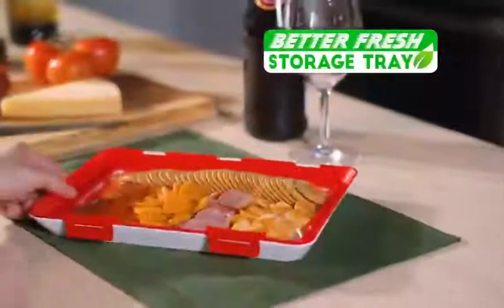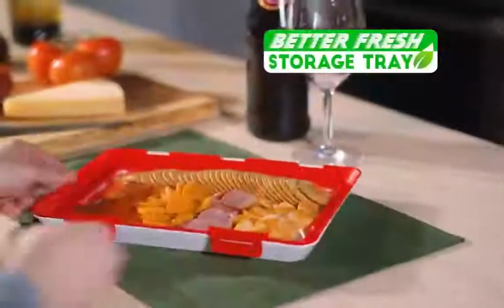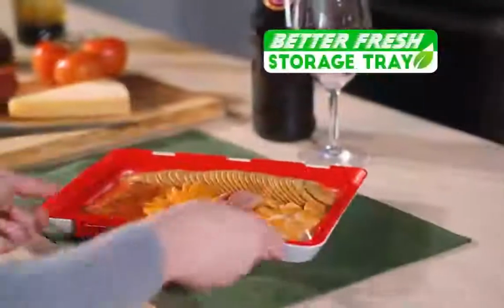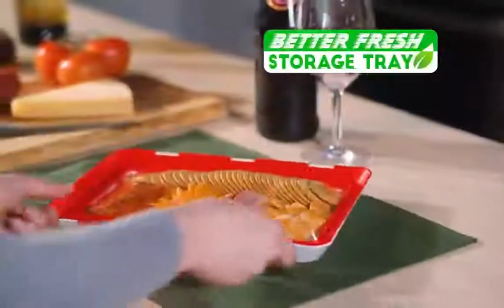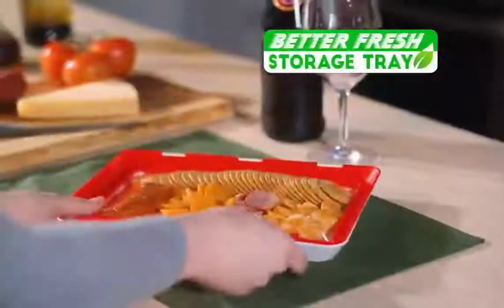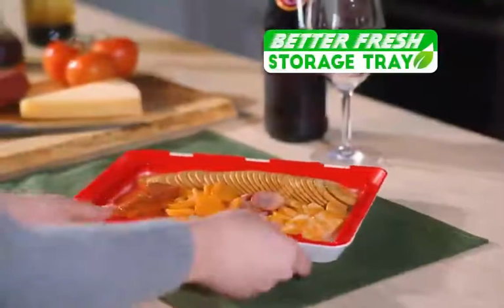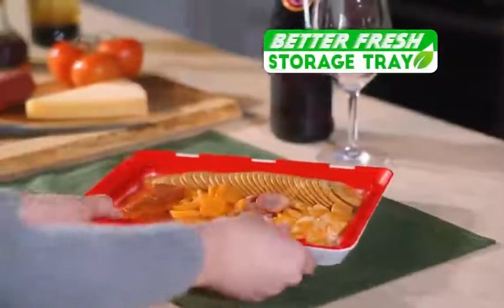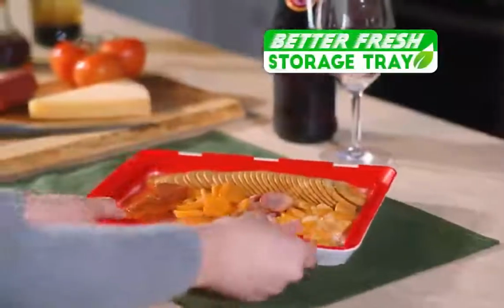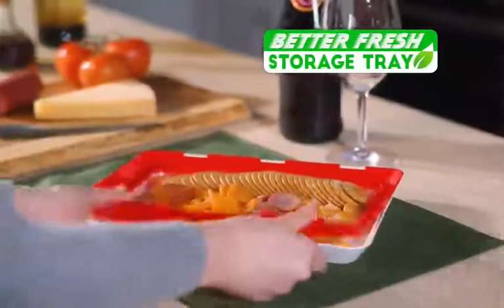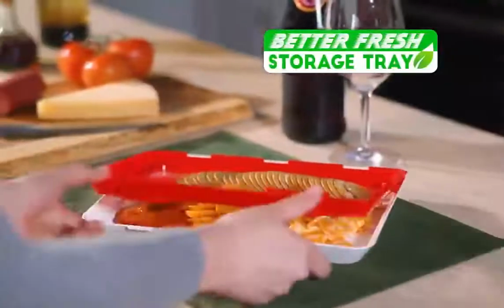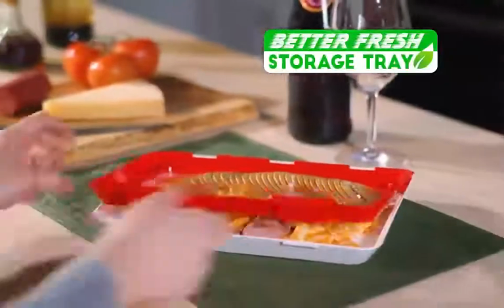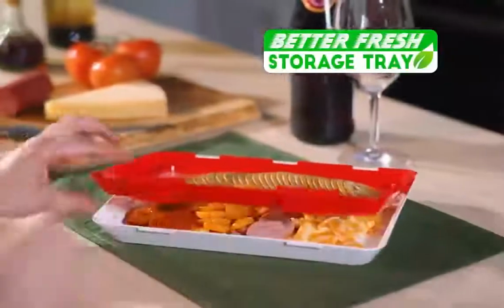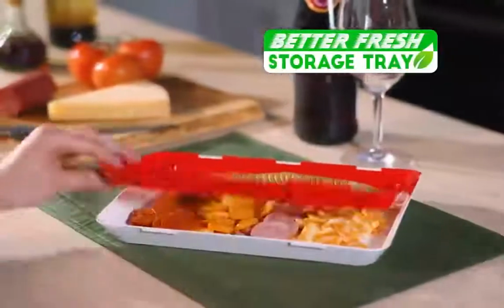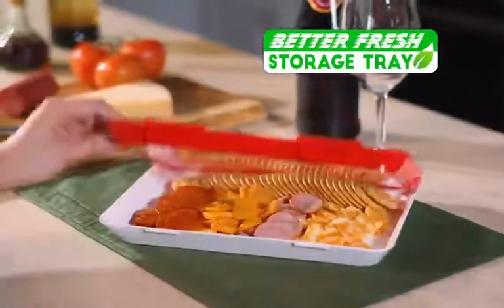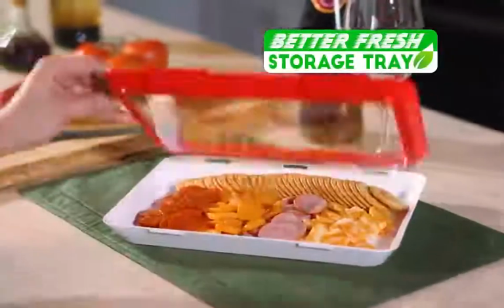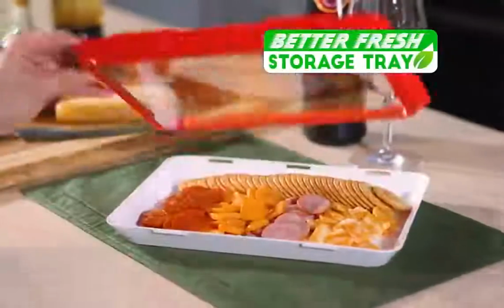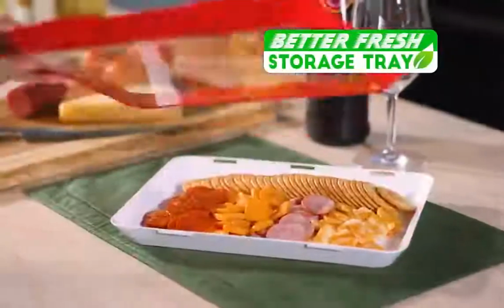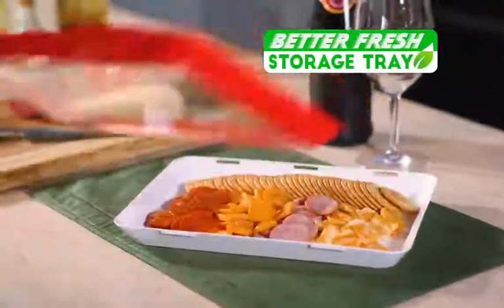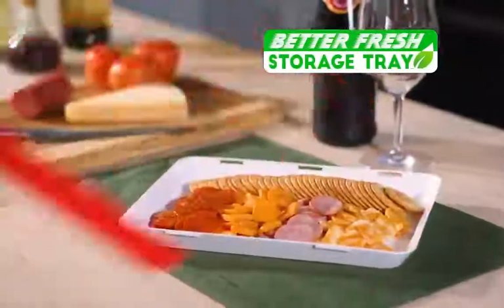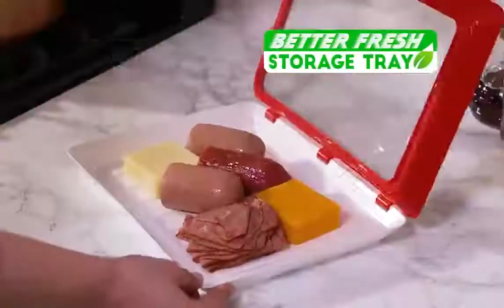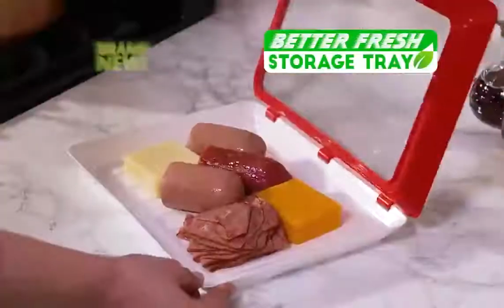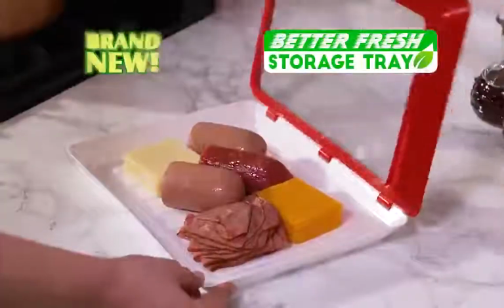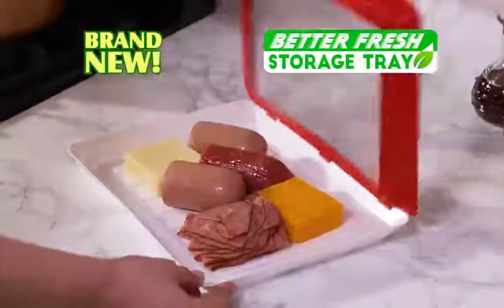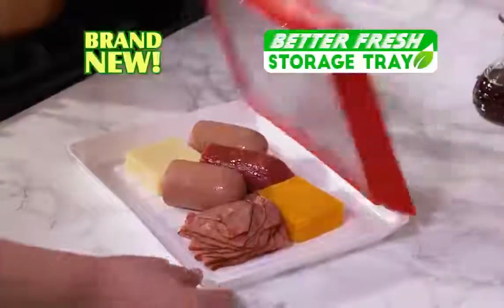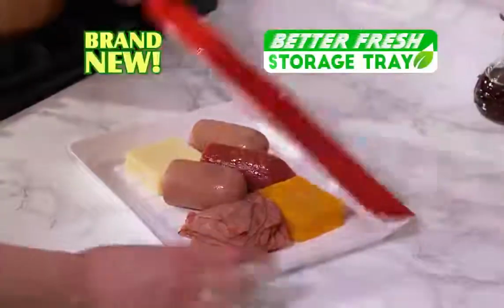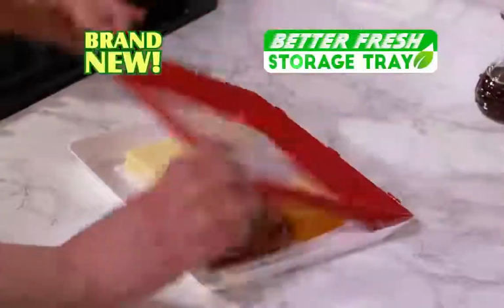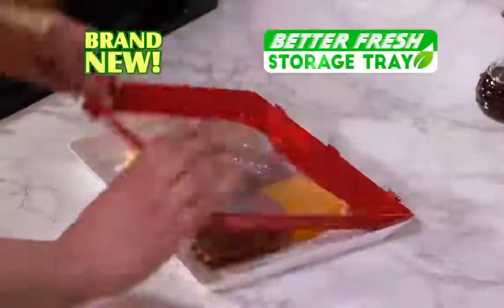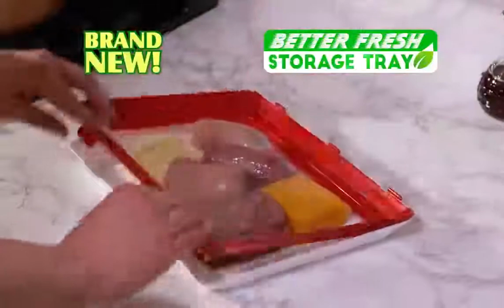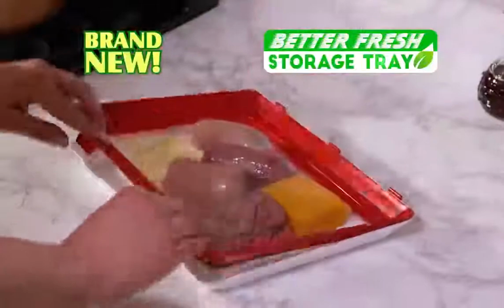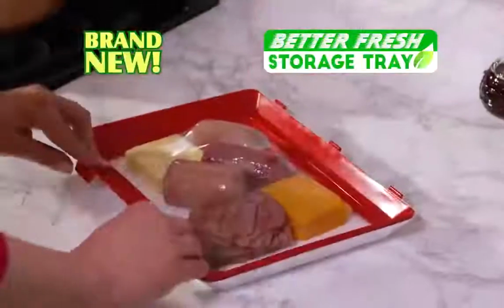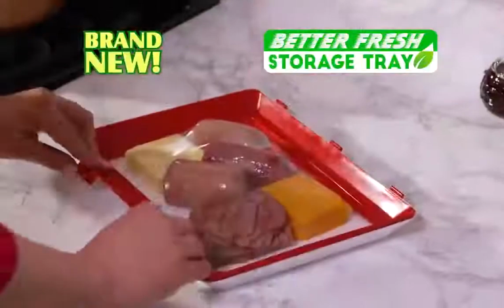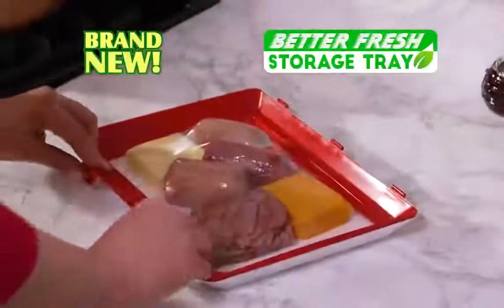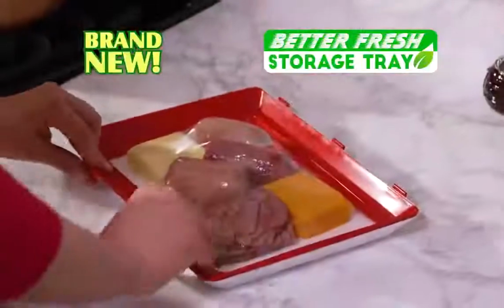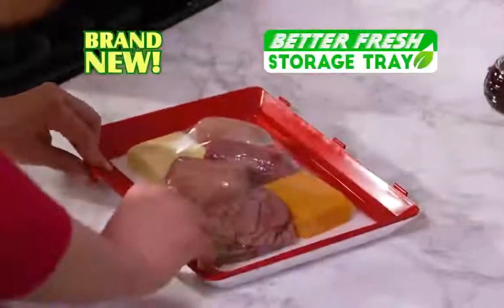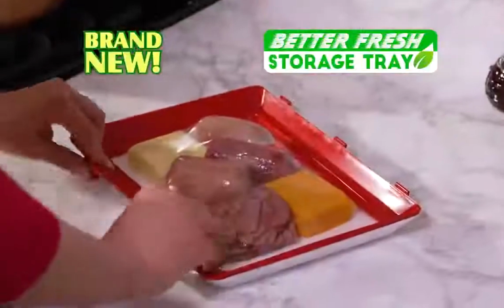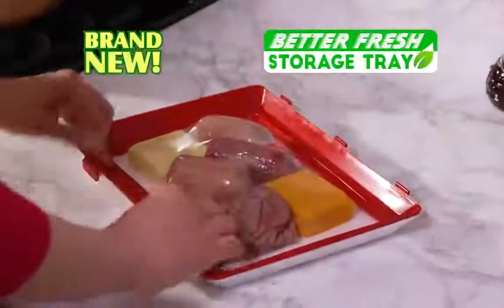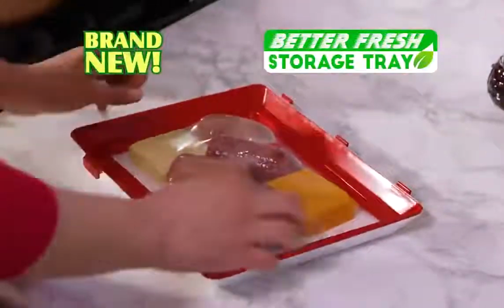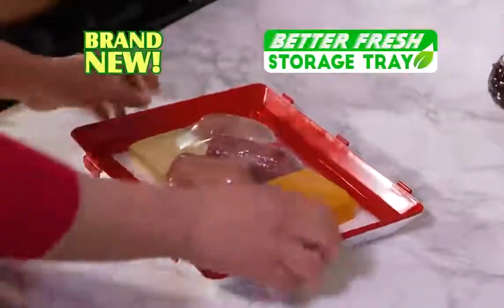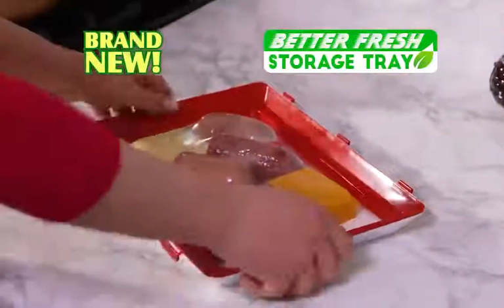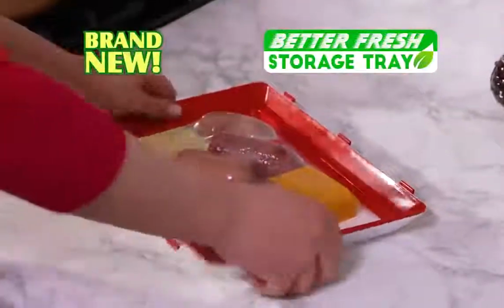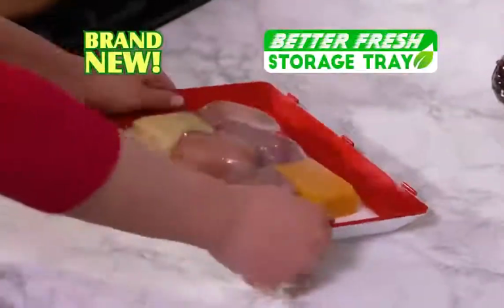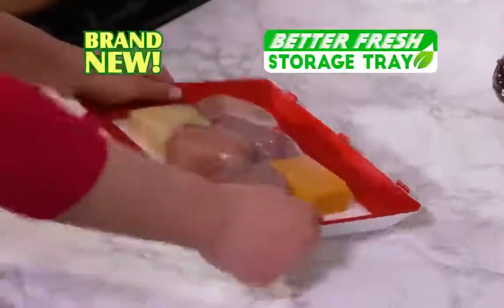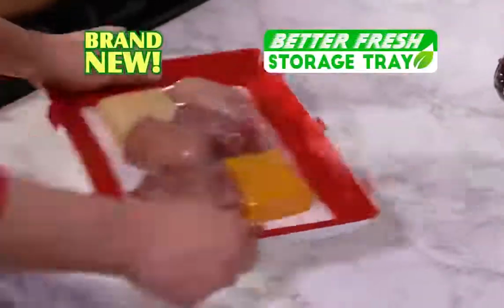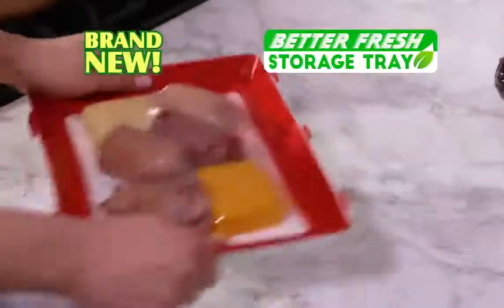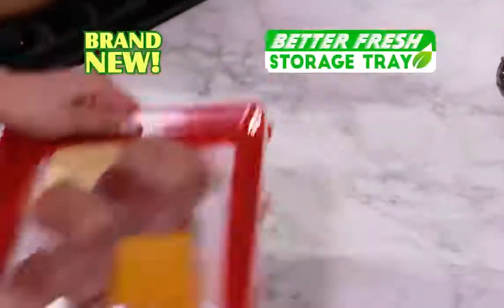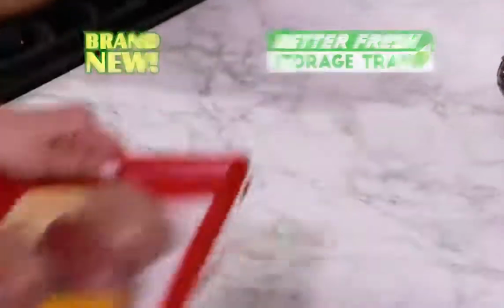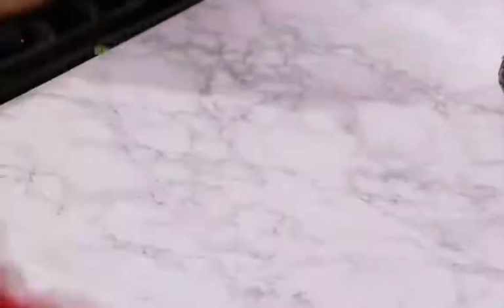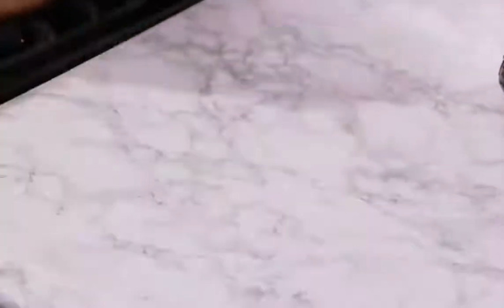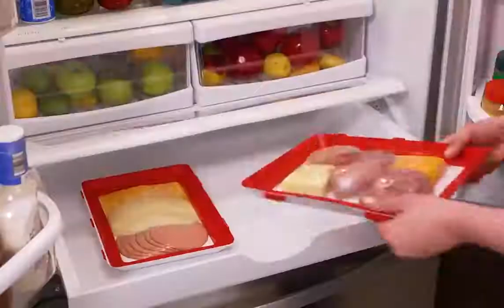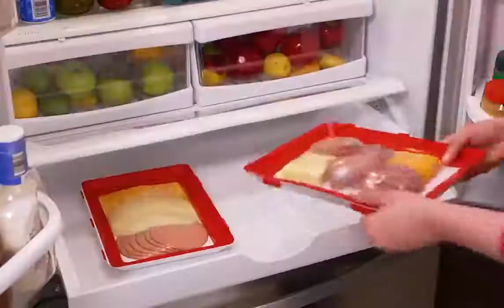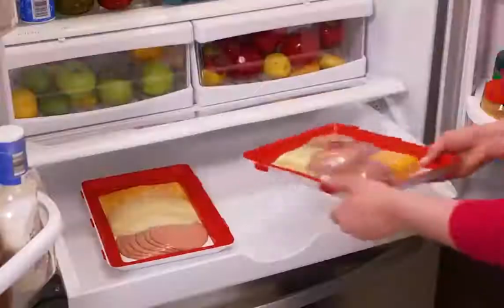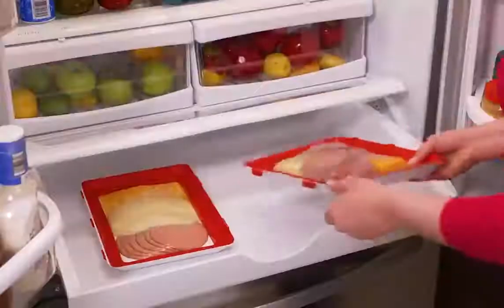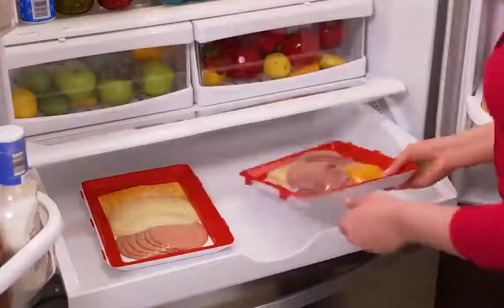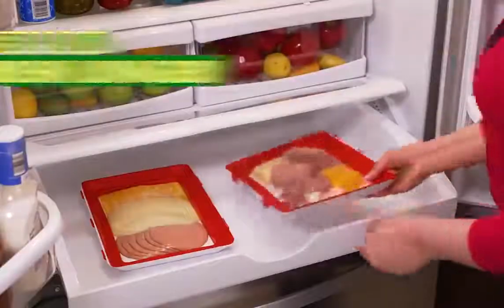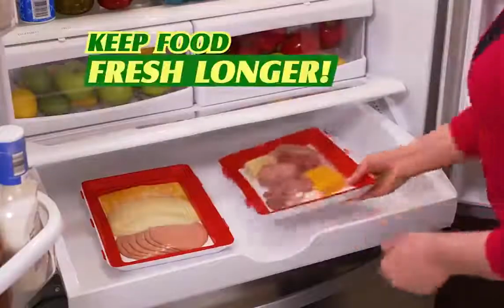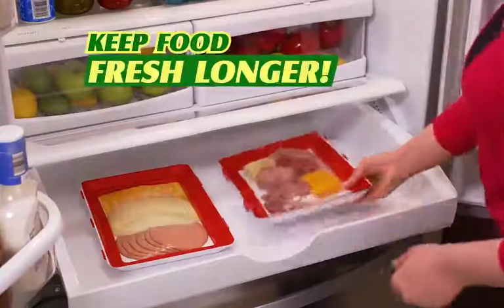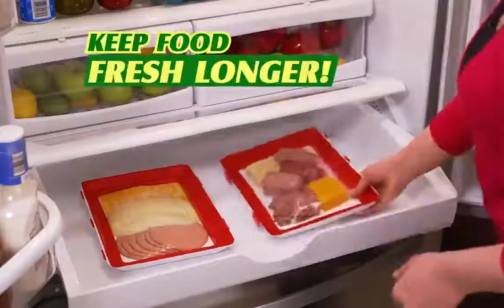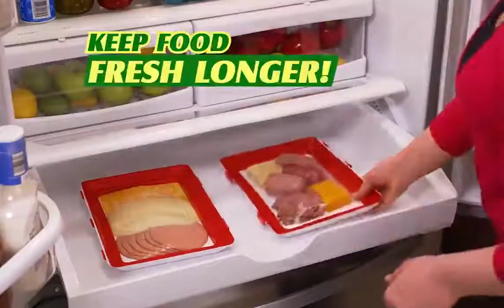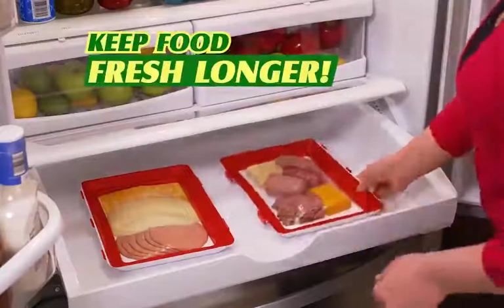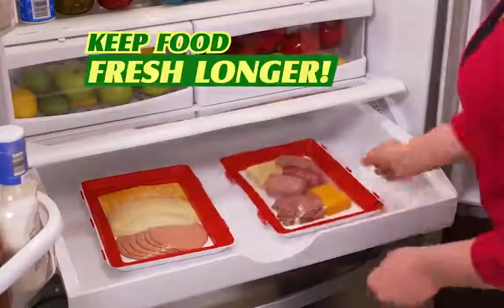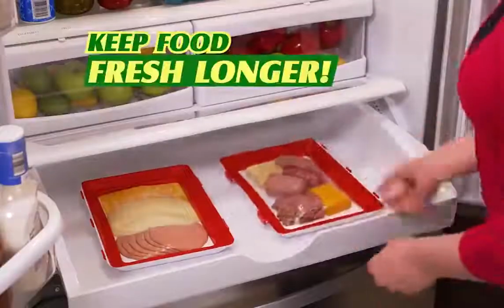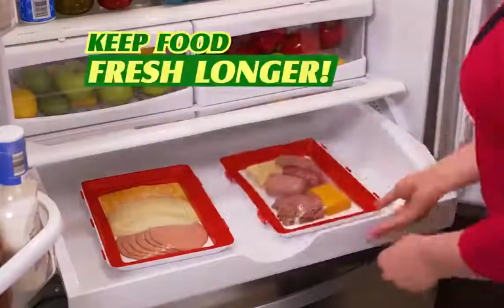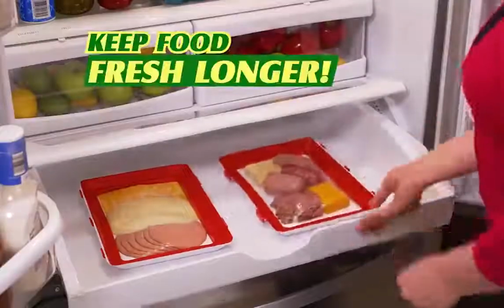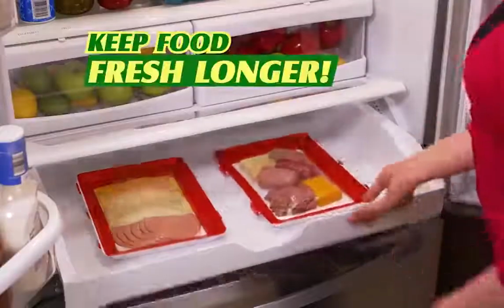Introducing Better Fresh Tray, the brand new storage tray with a lid that flexes to fit your food and keeps it fresh longer.